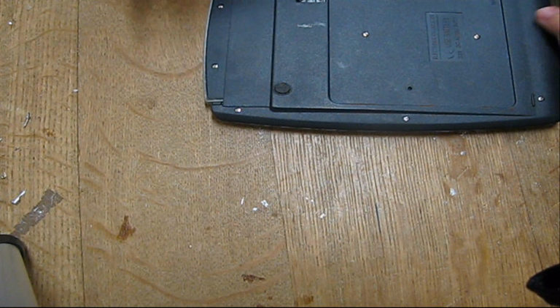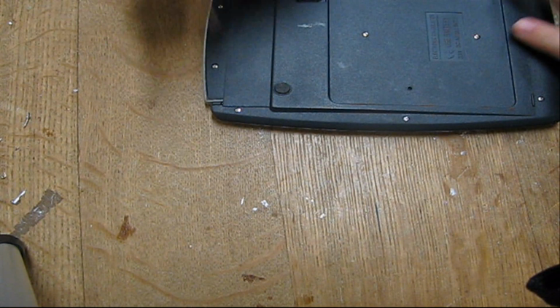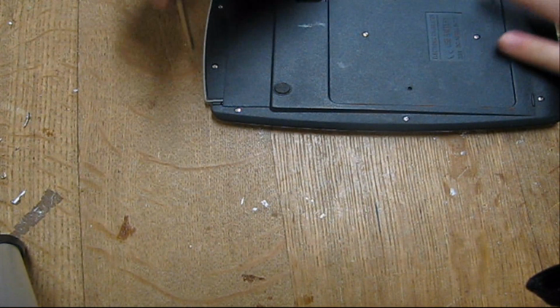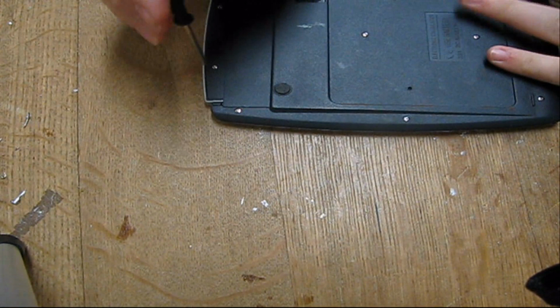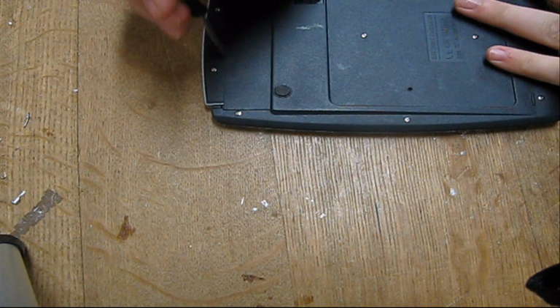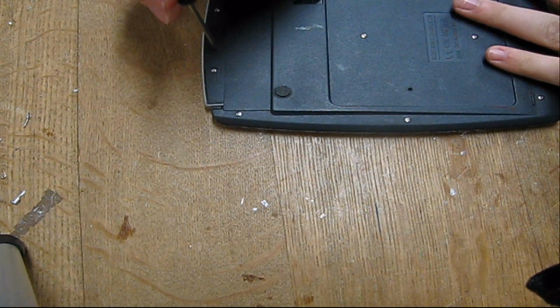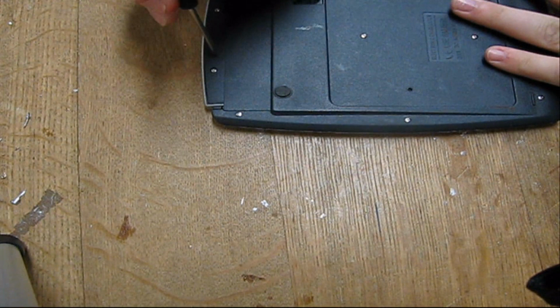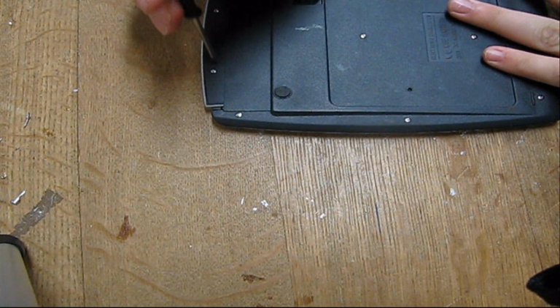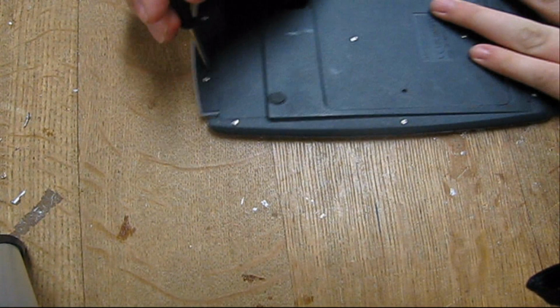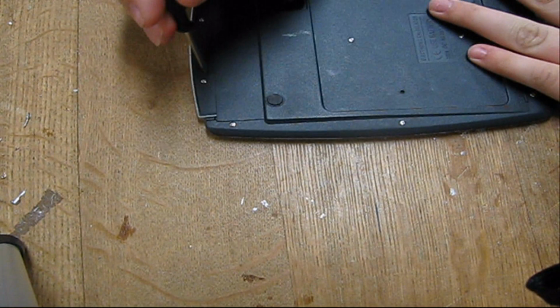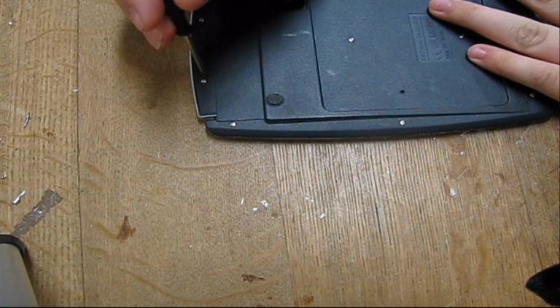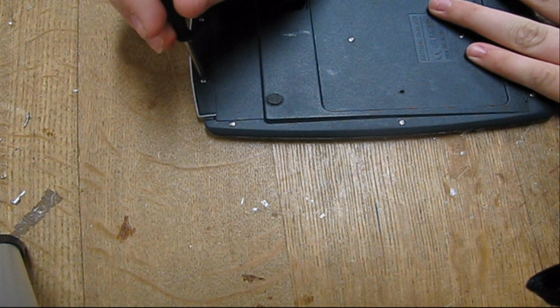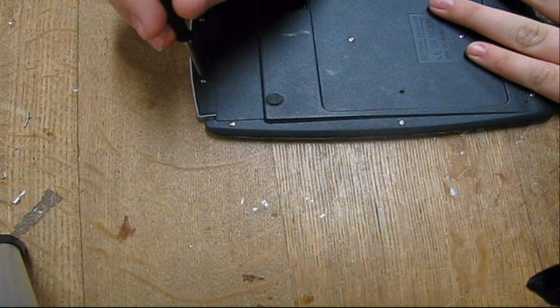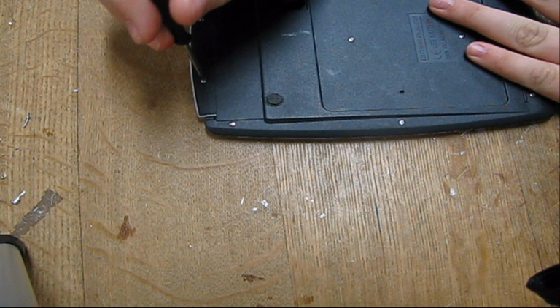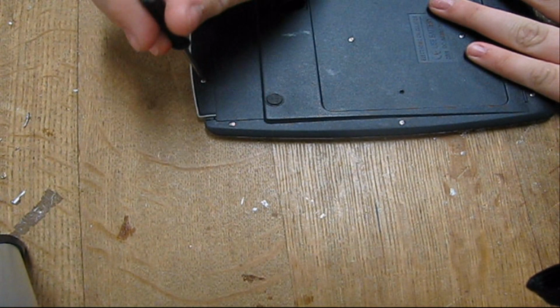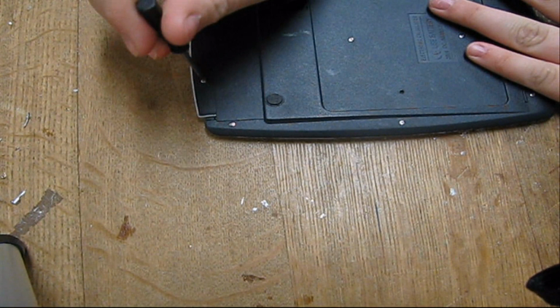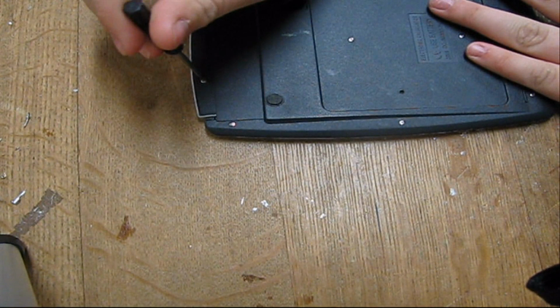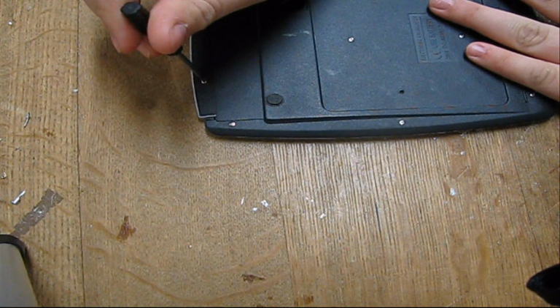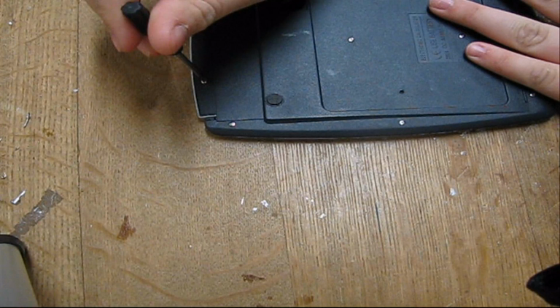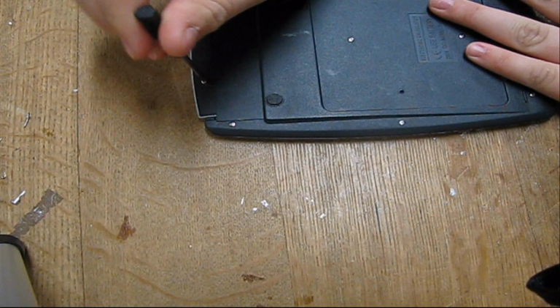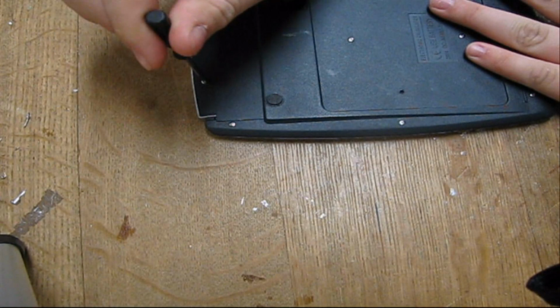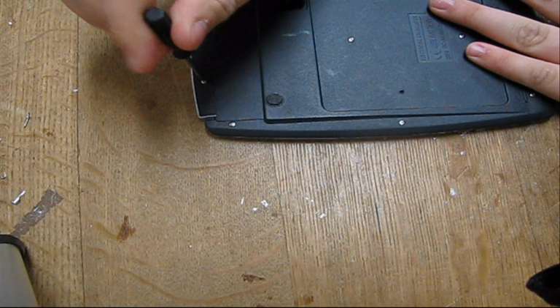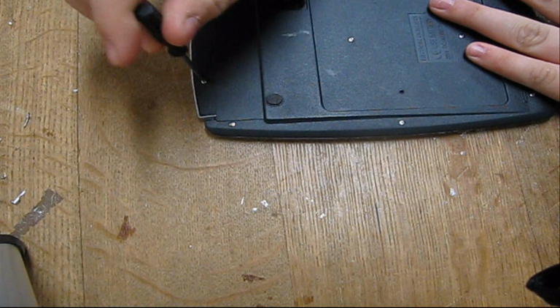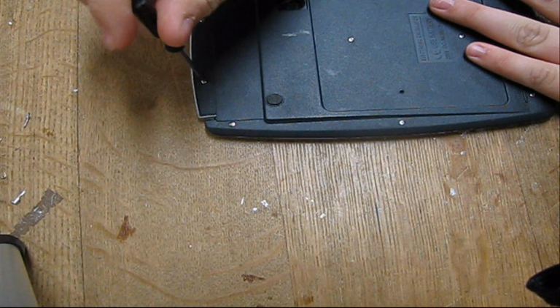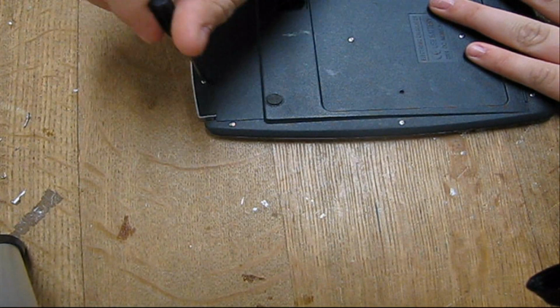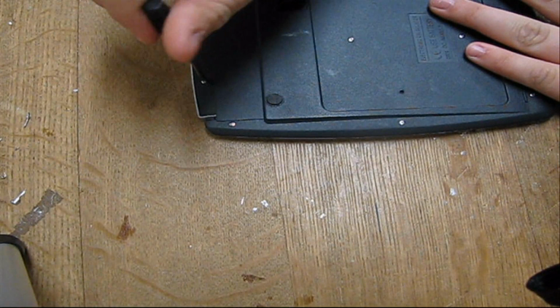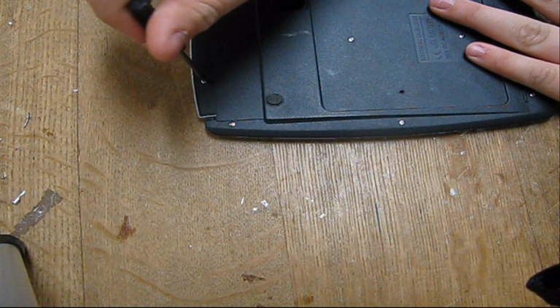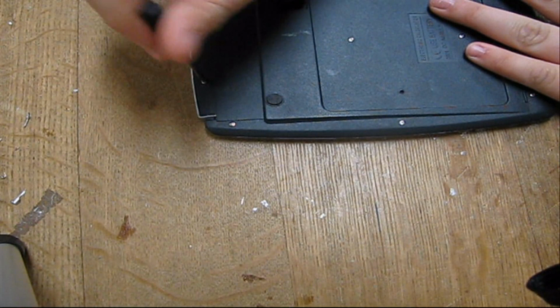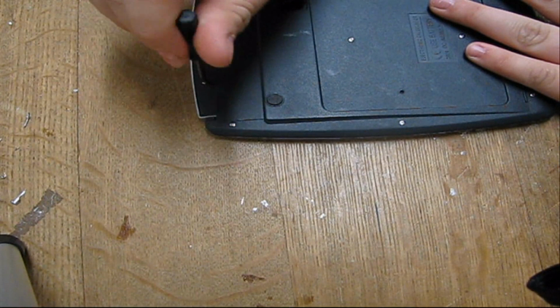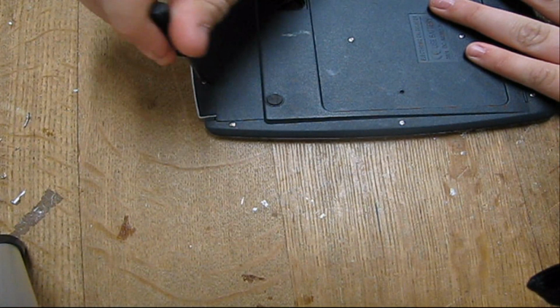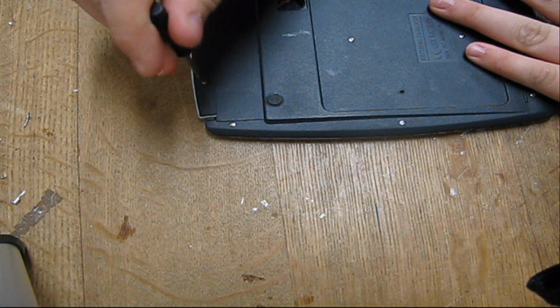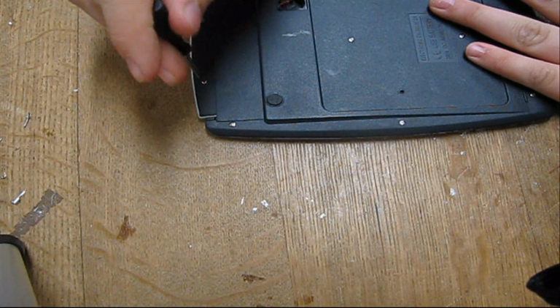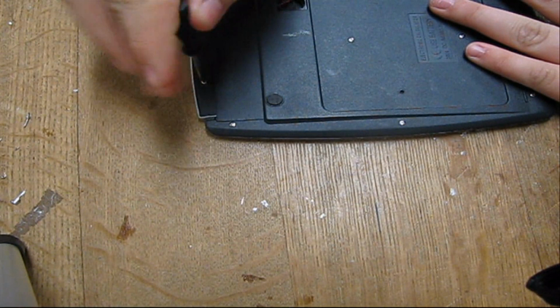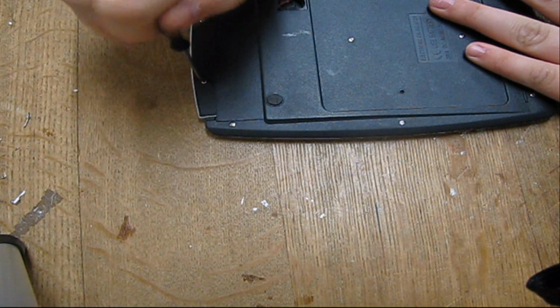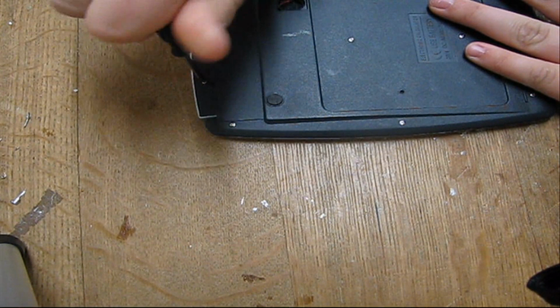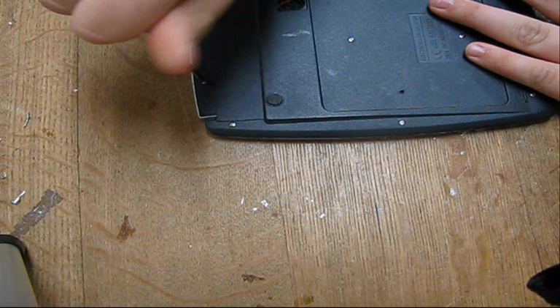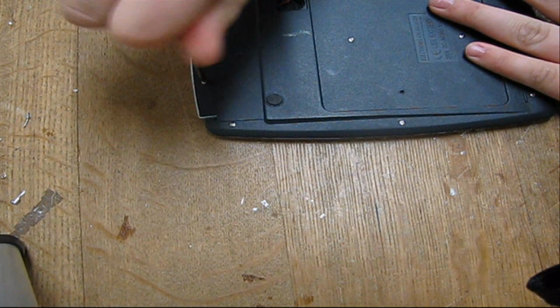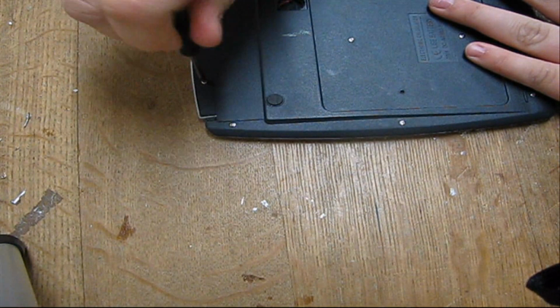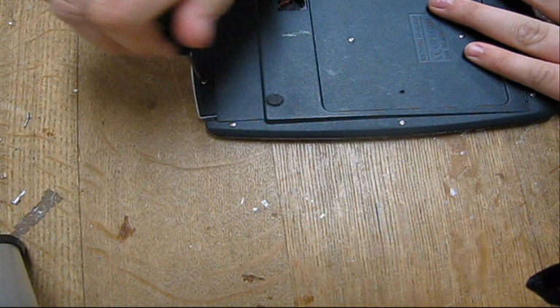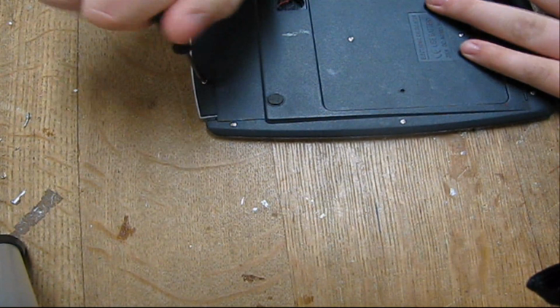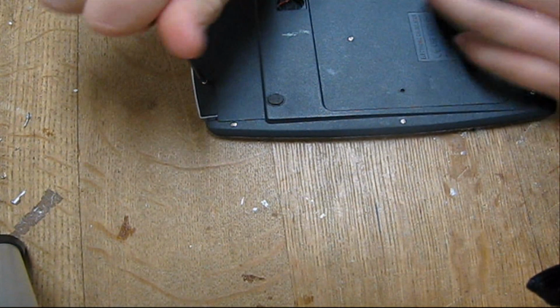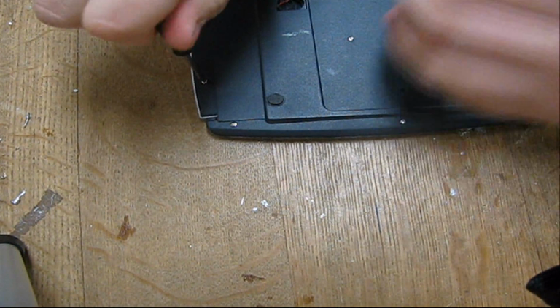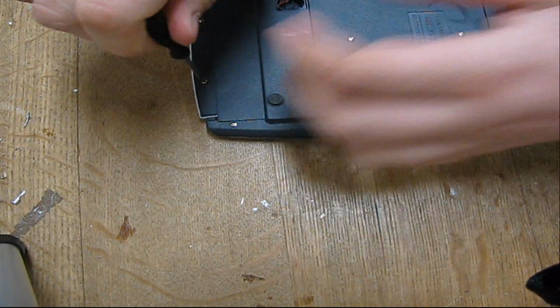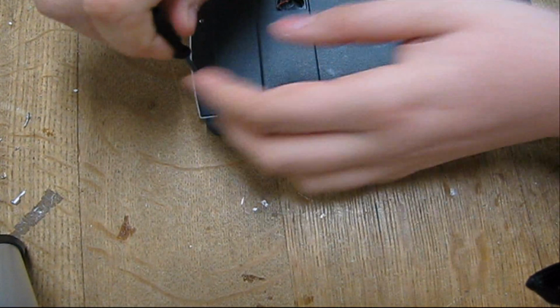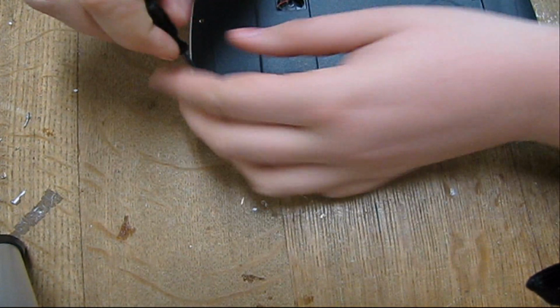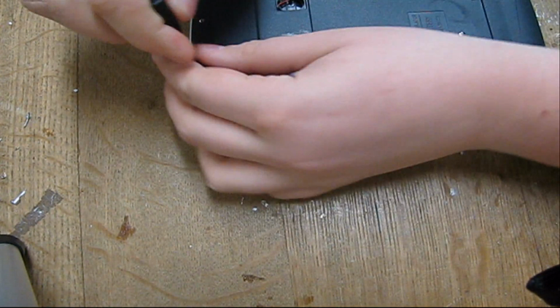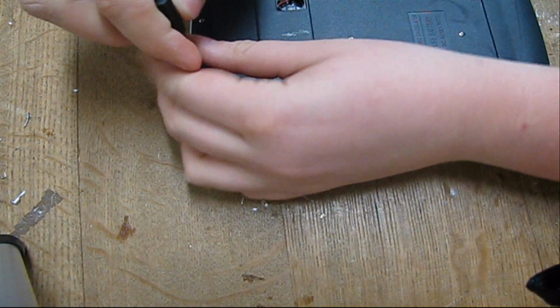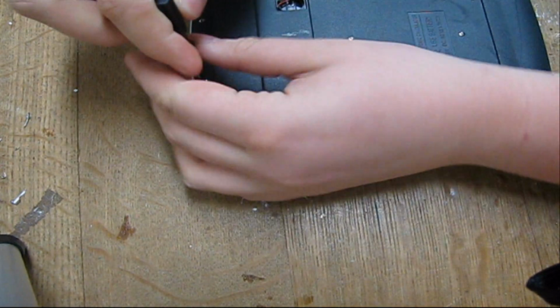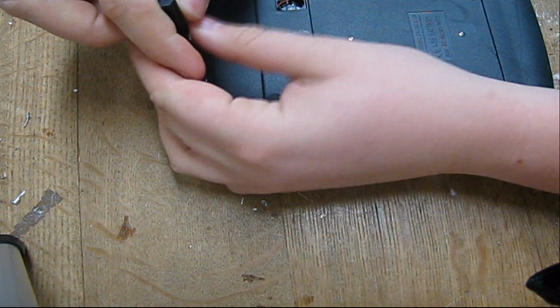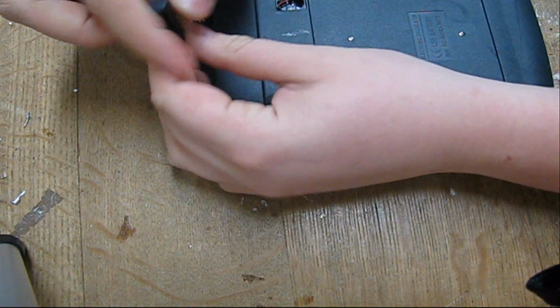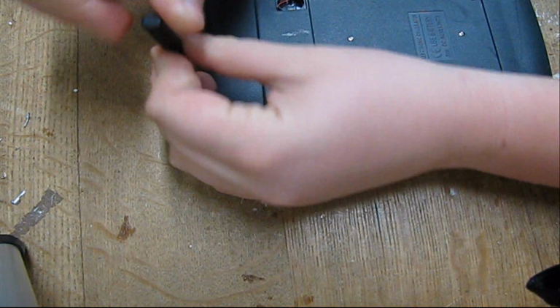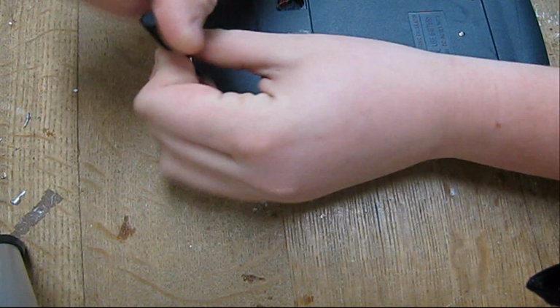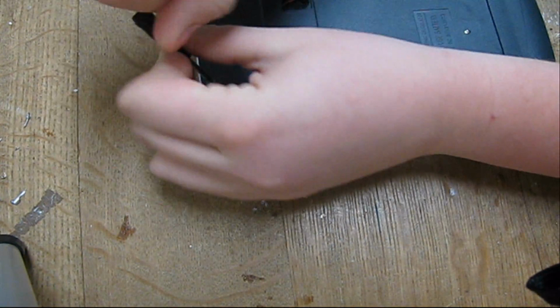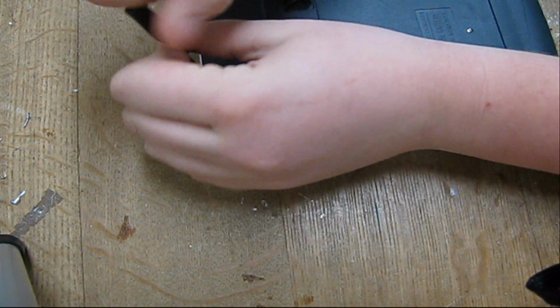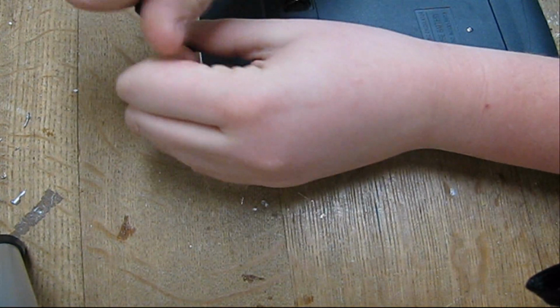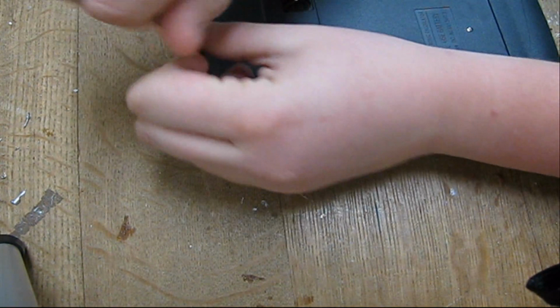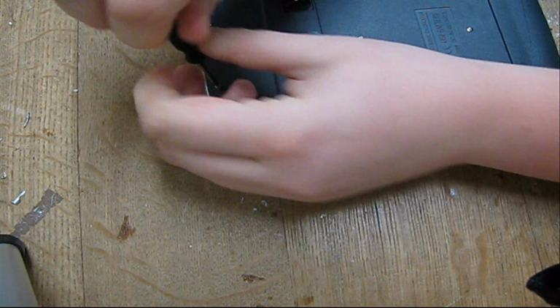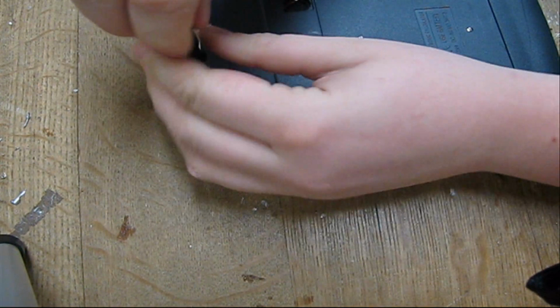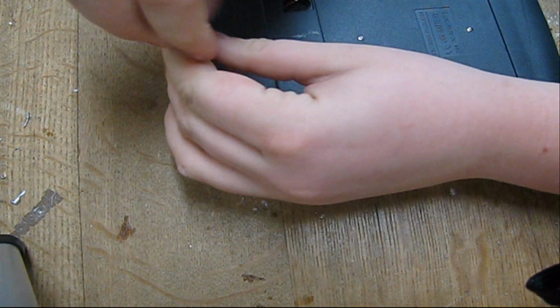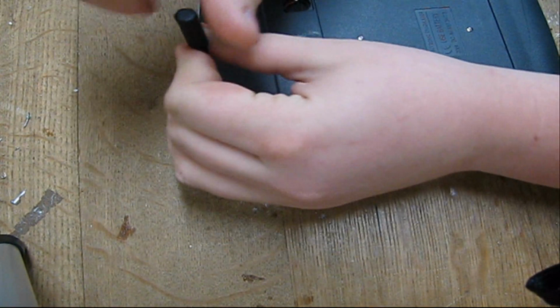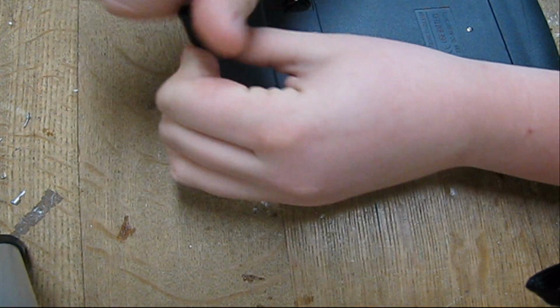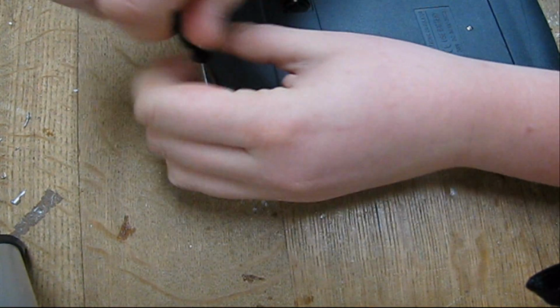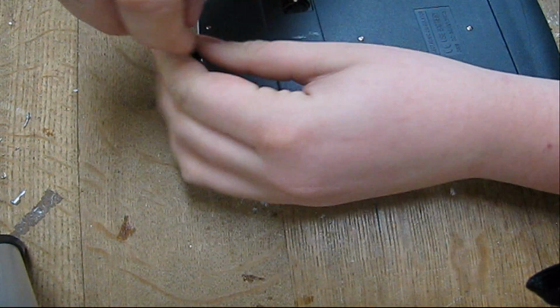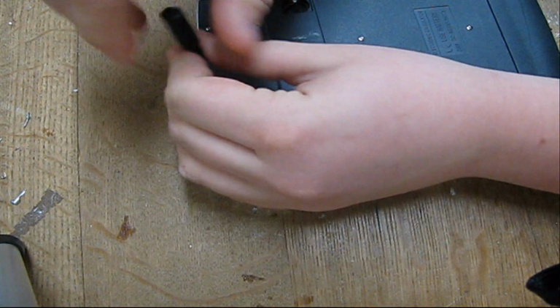First of all we need to take out all these little screws, so I'll start by taking these all out.